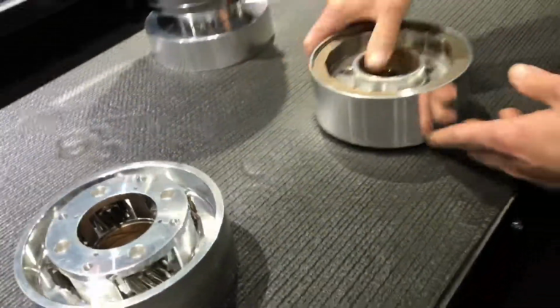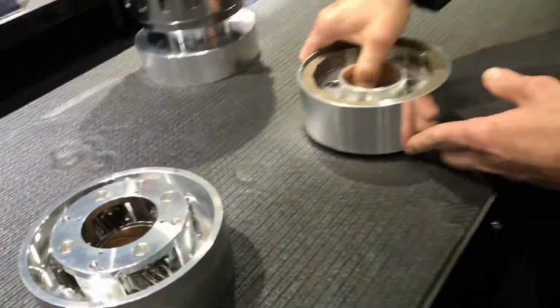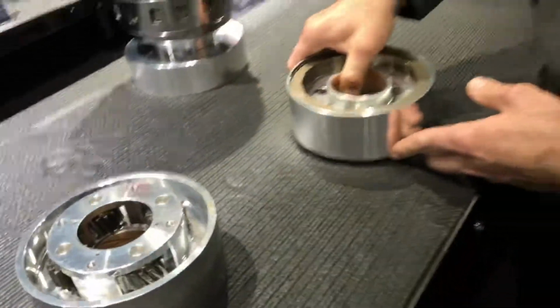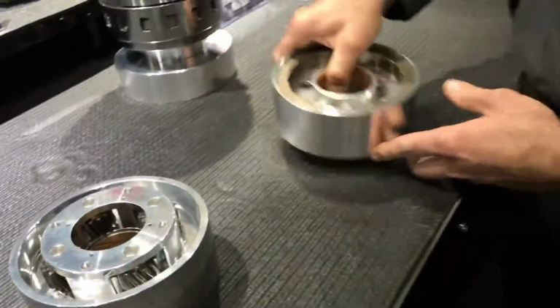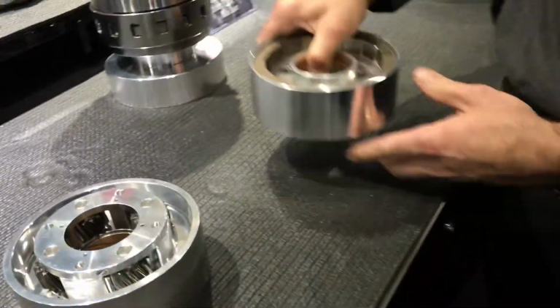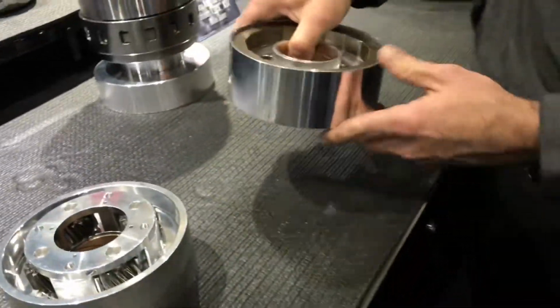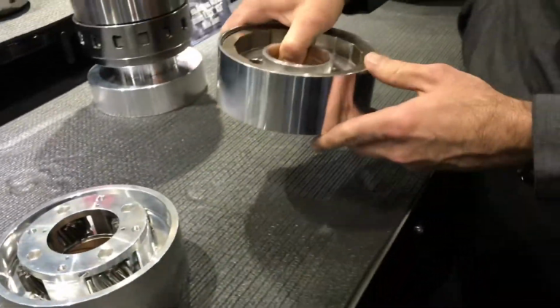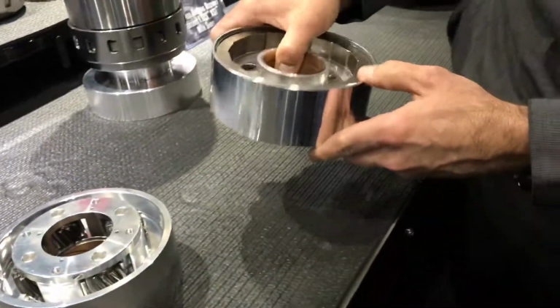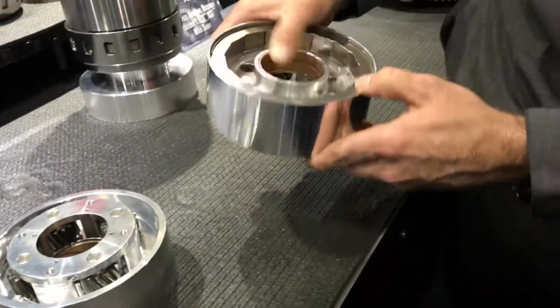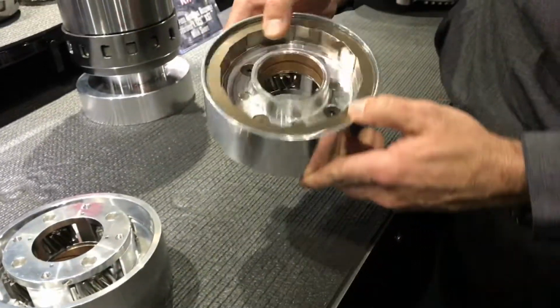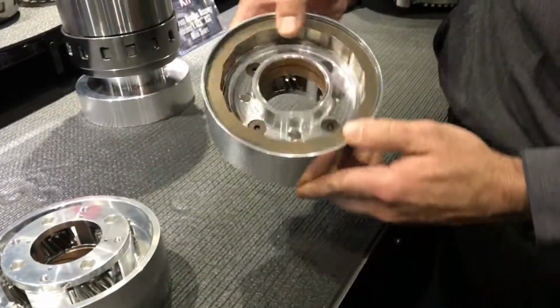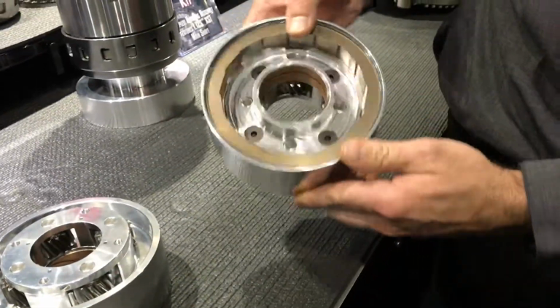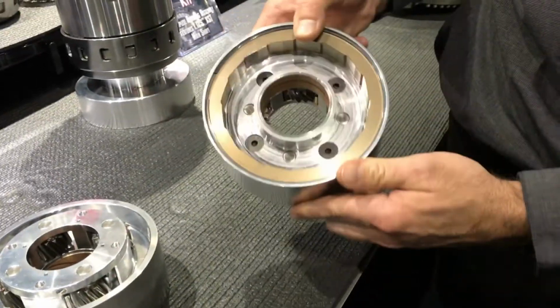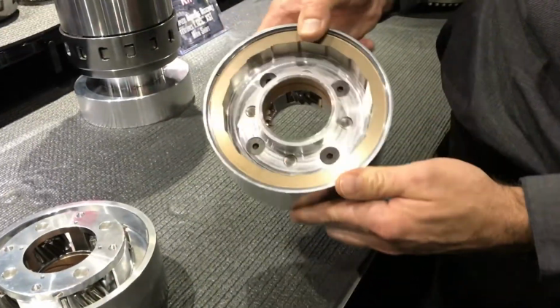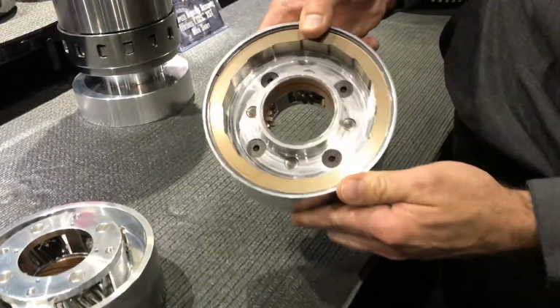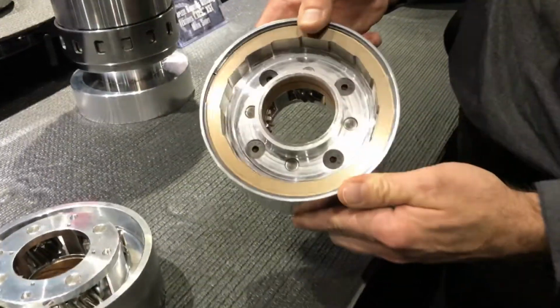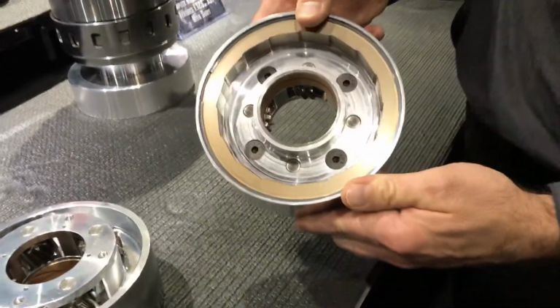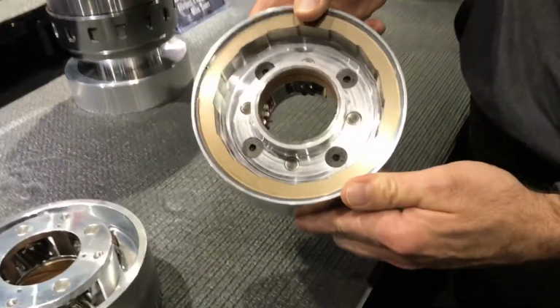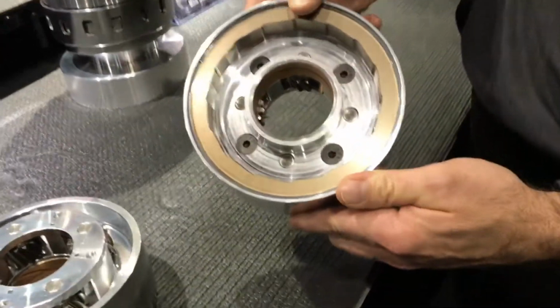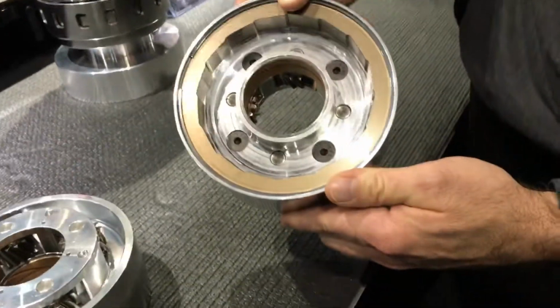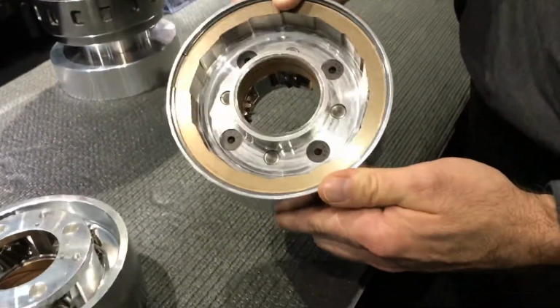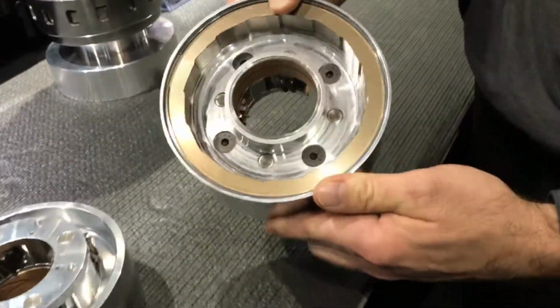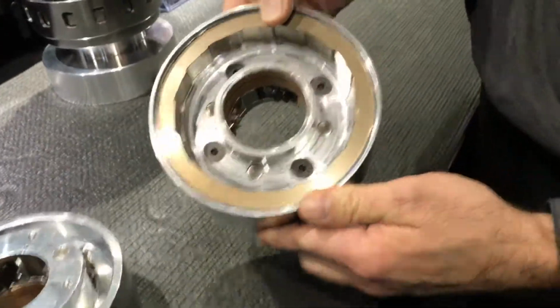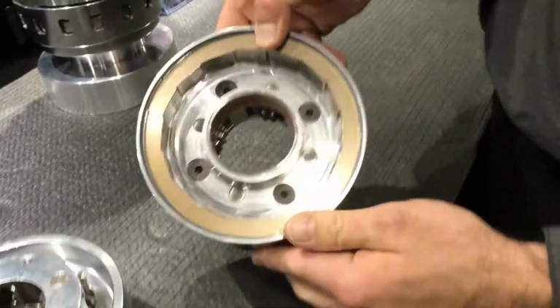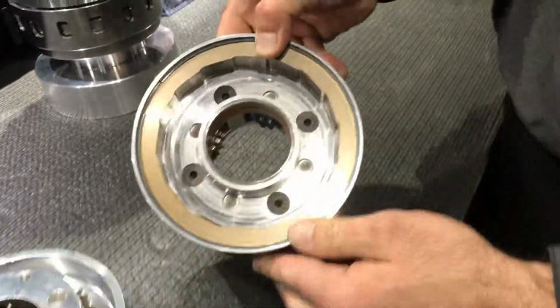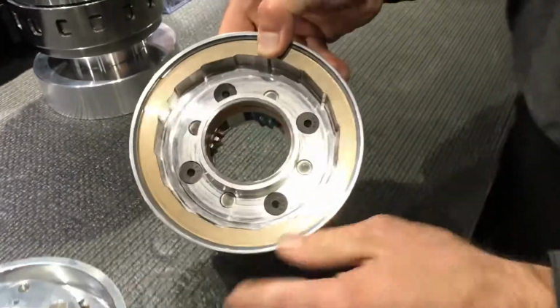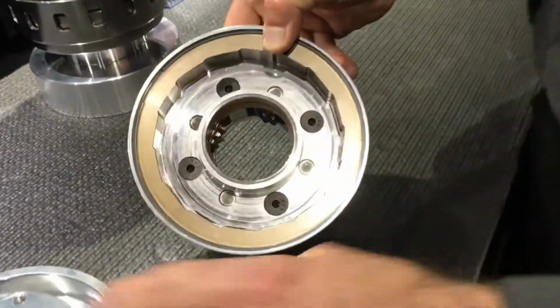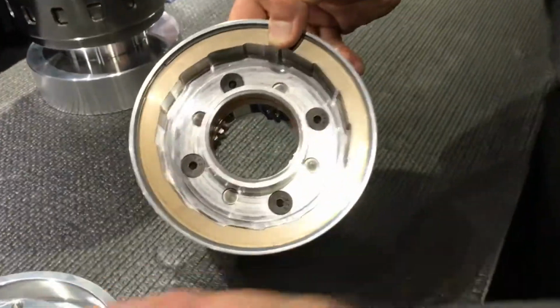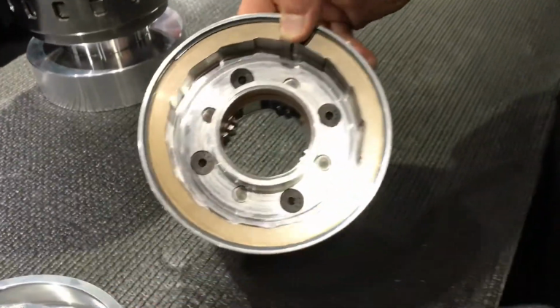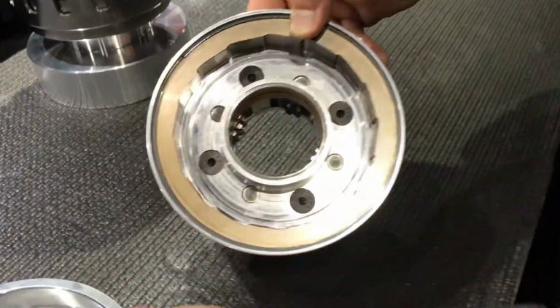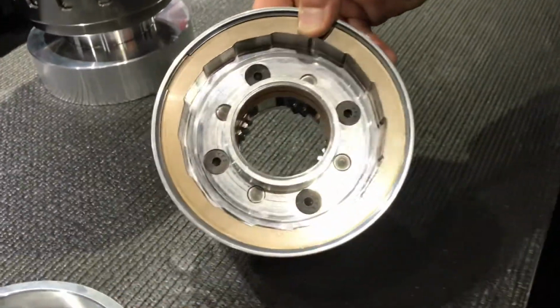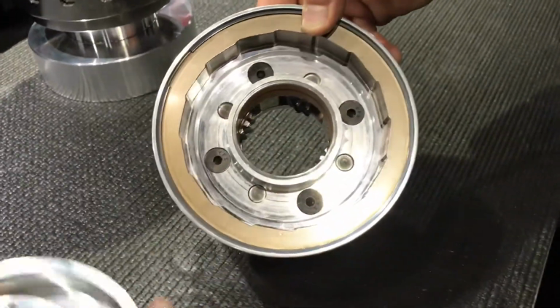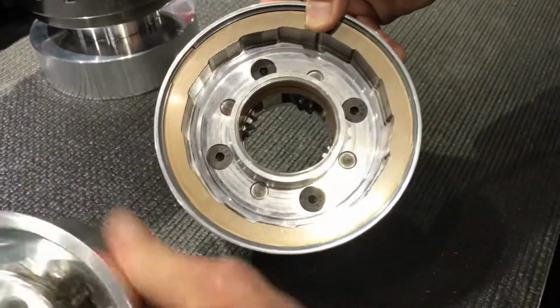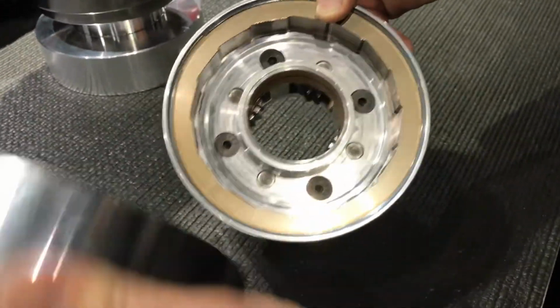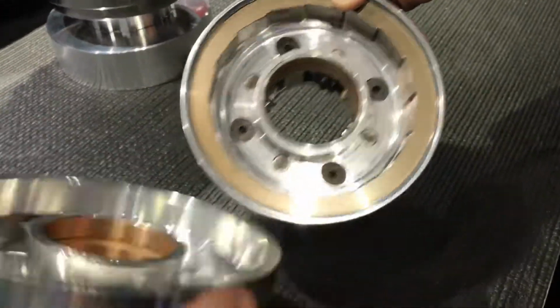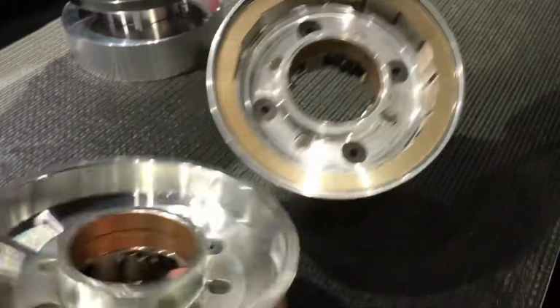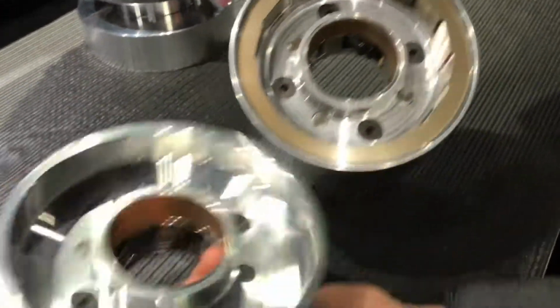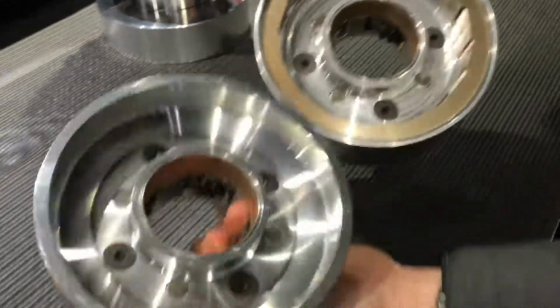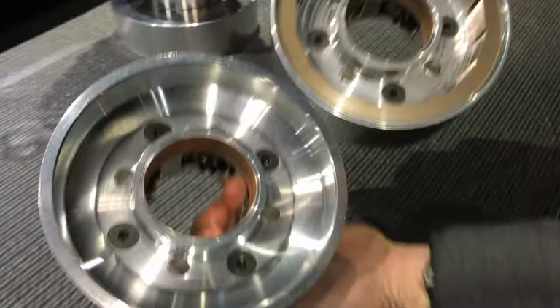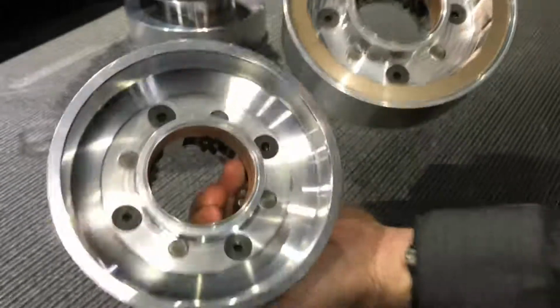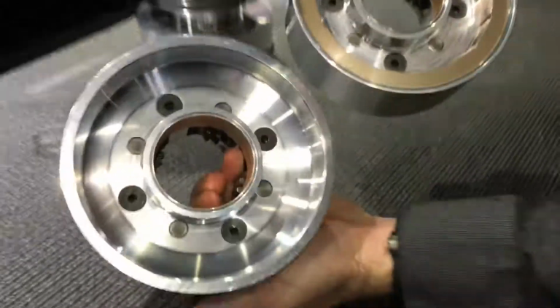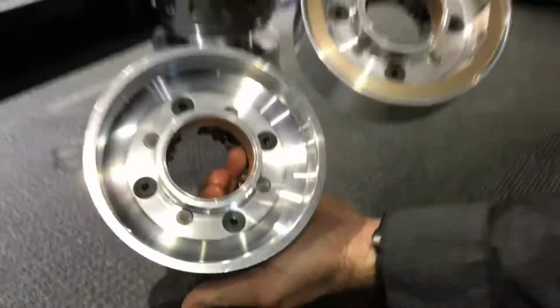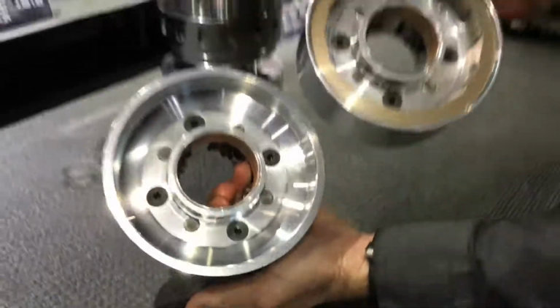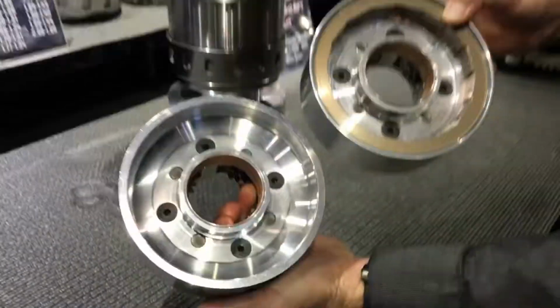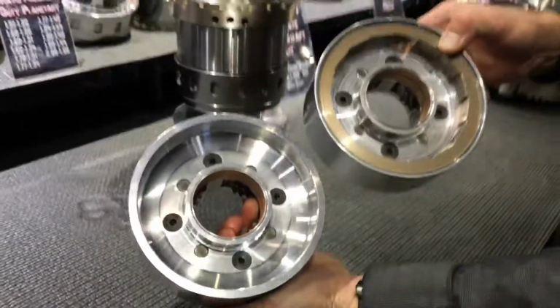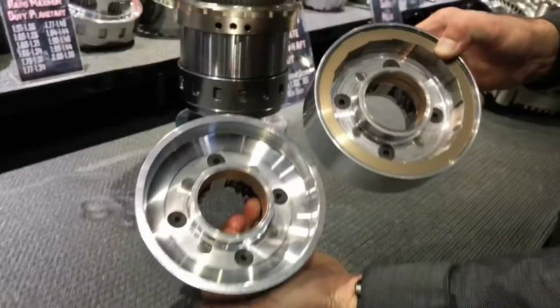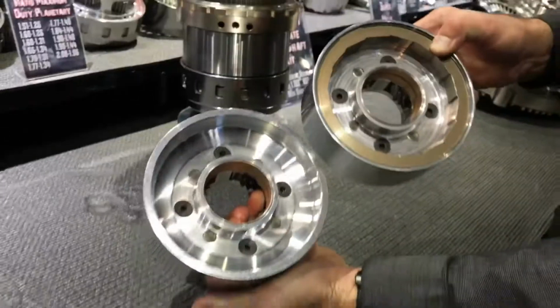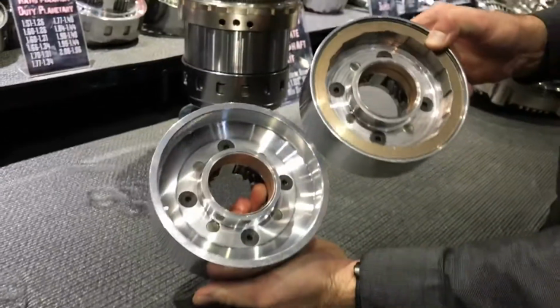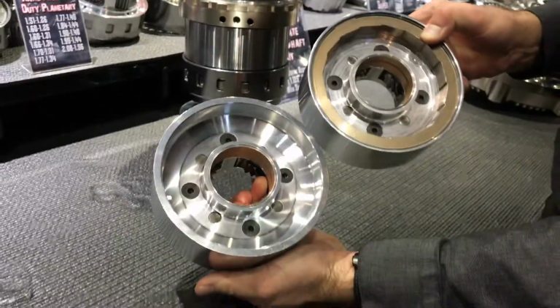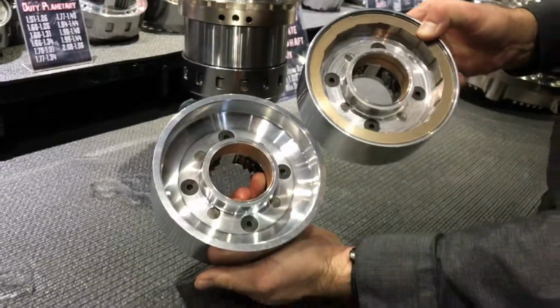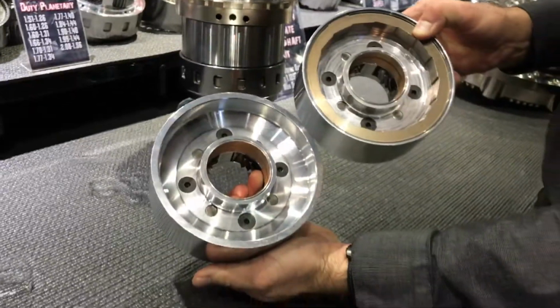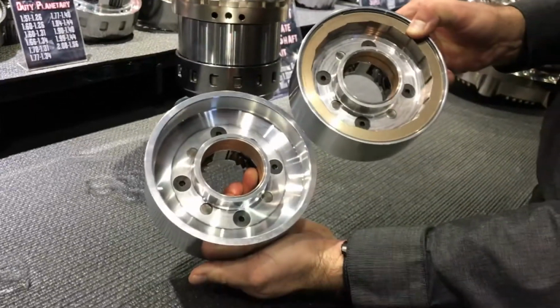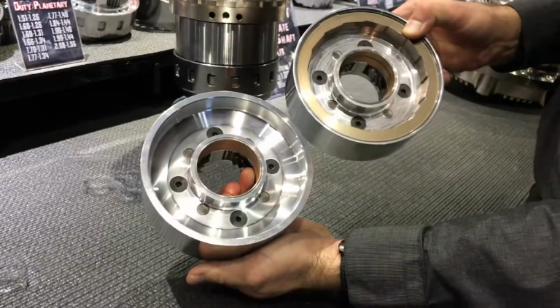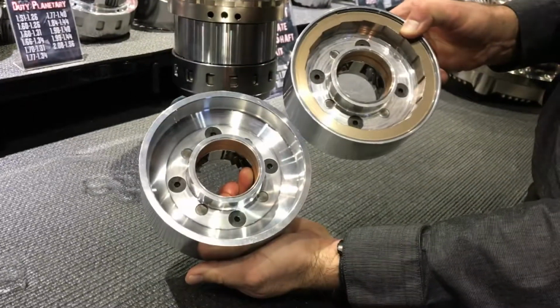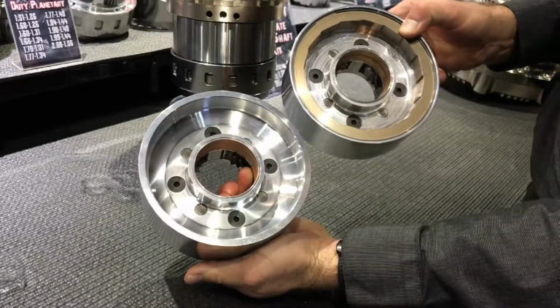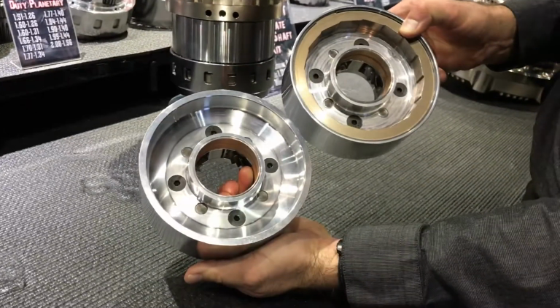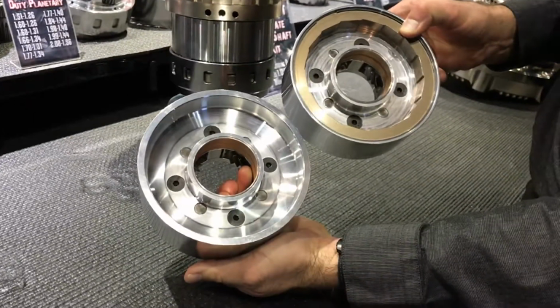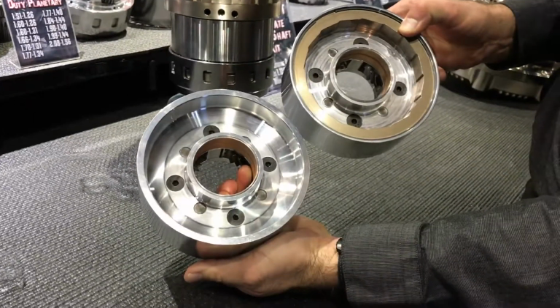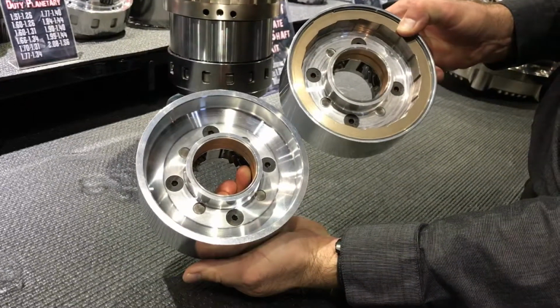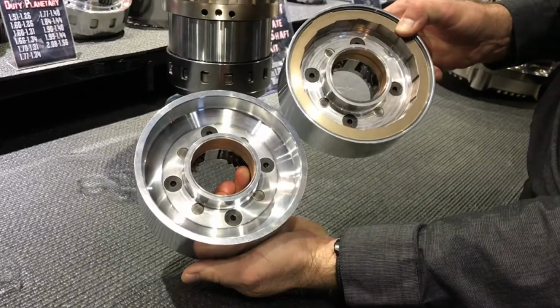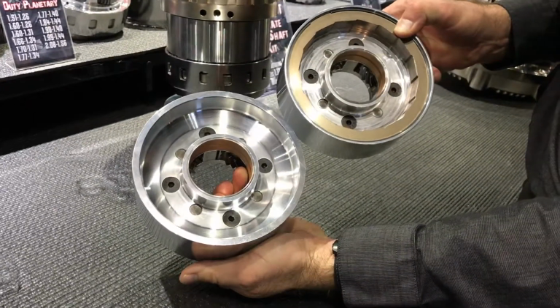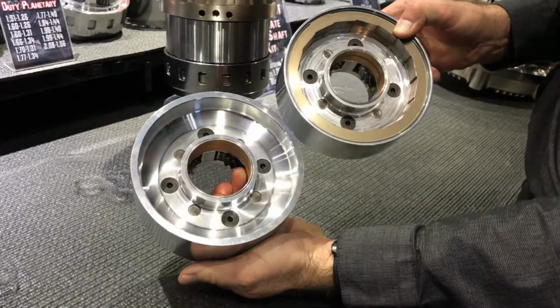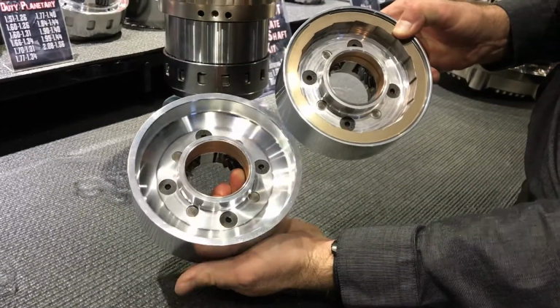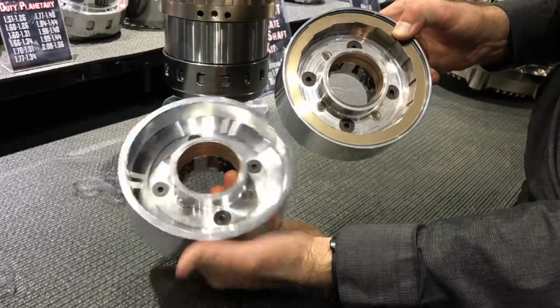Here is for a 3-speed configuration. You can see the cam for the low roller clutch is installed.